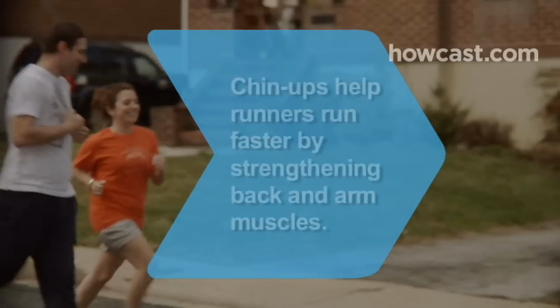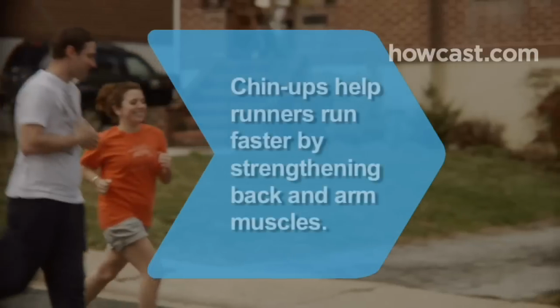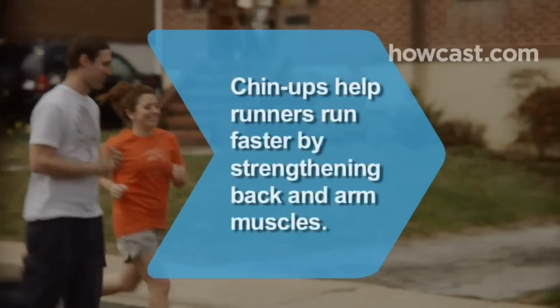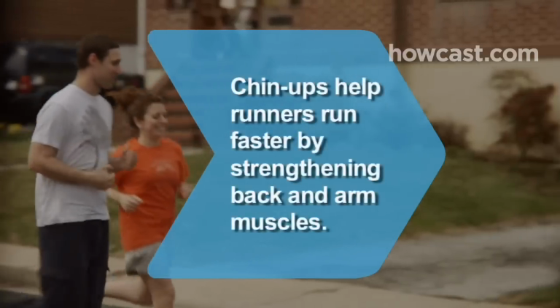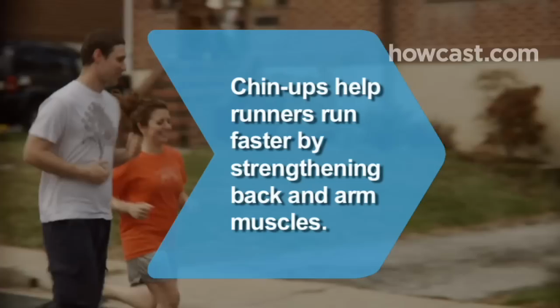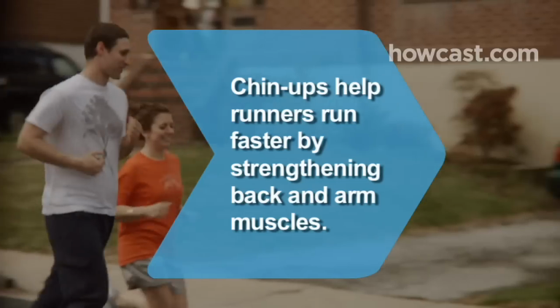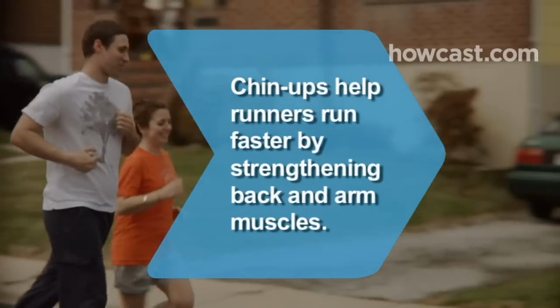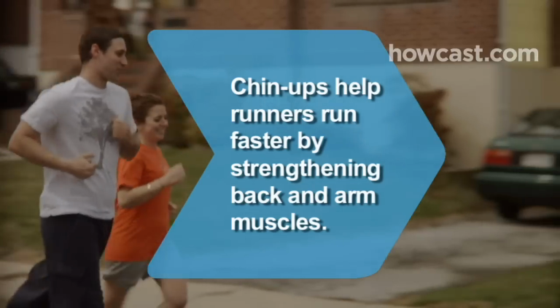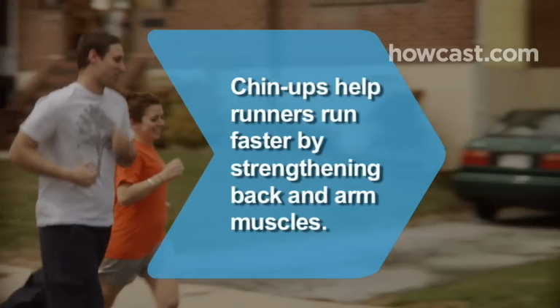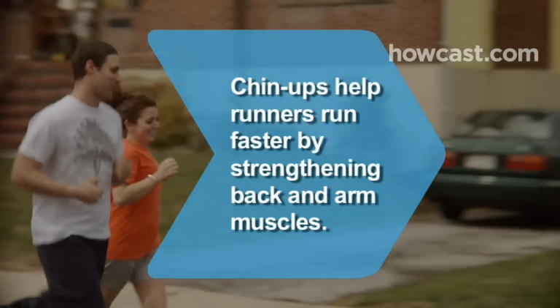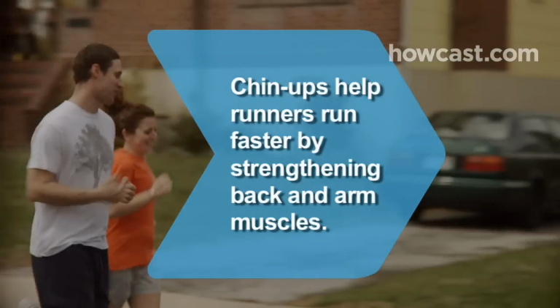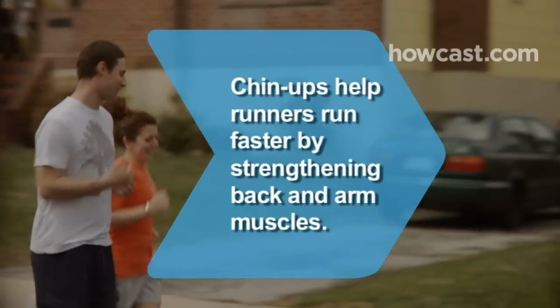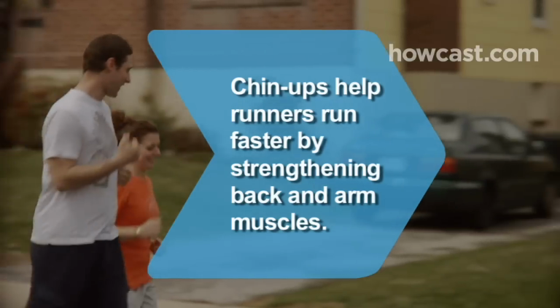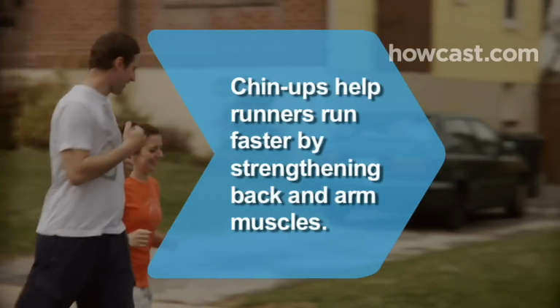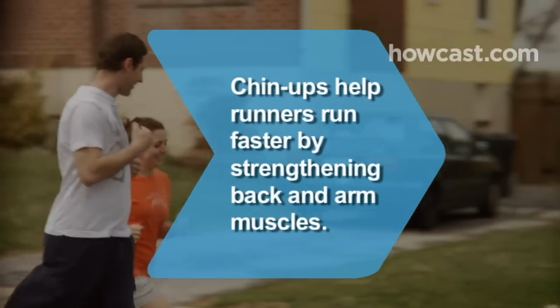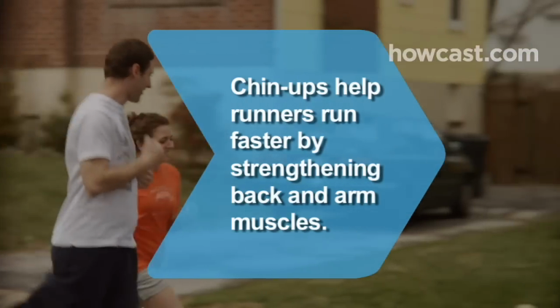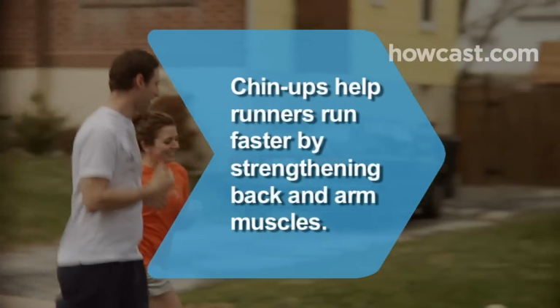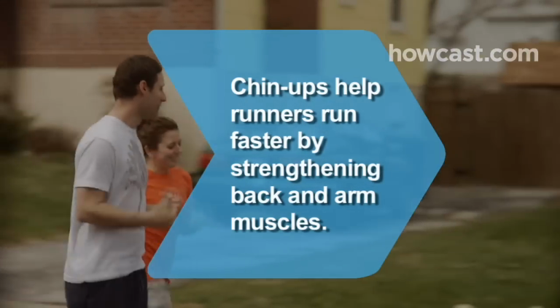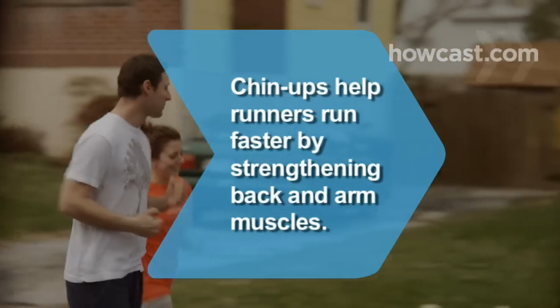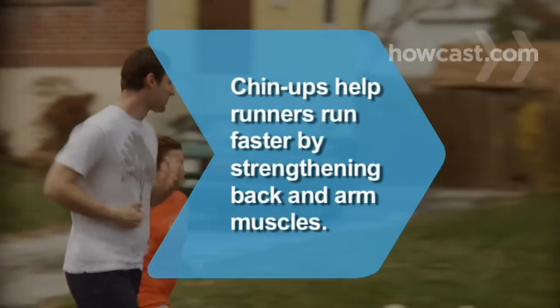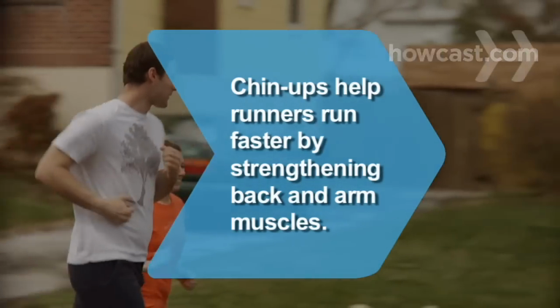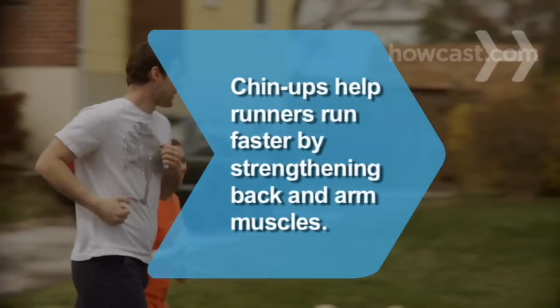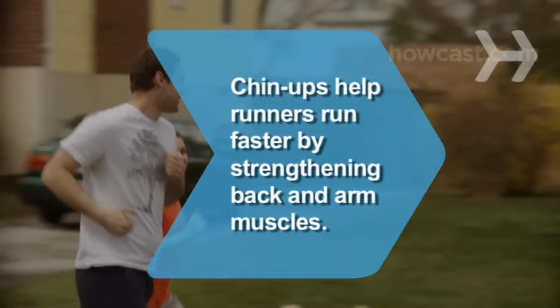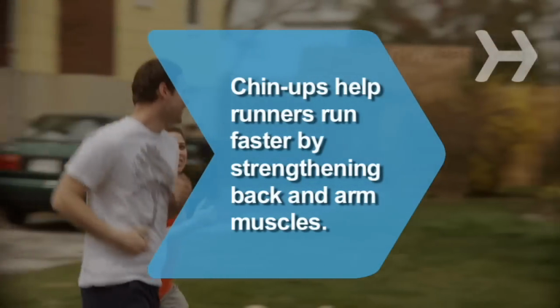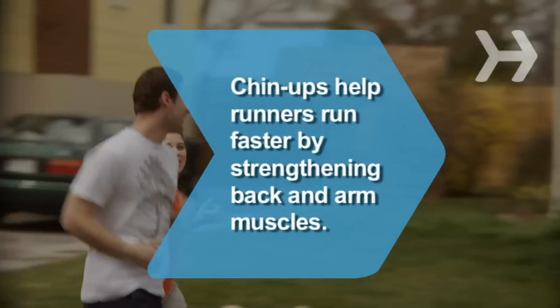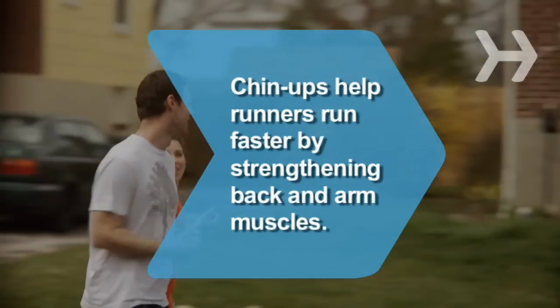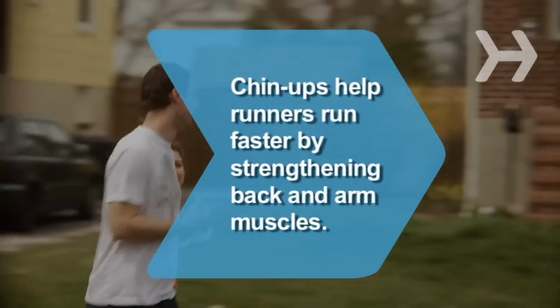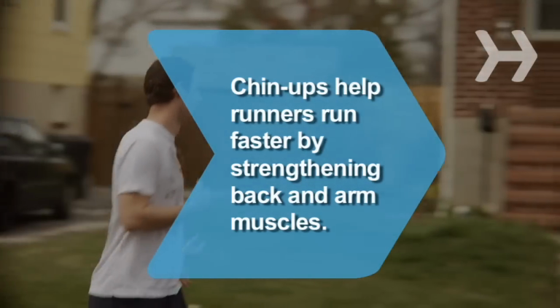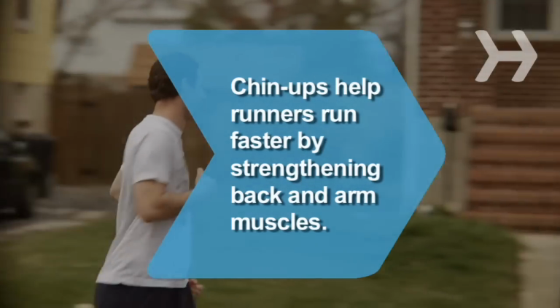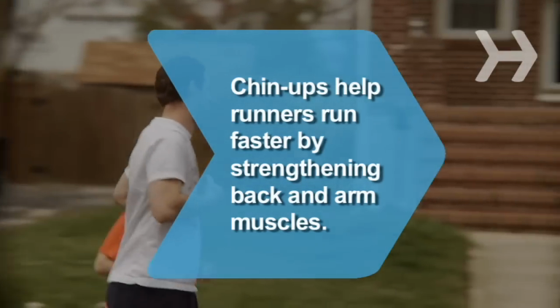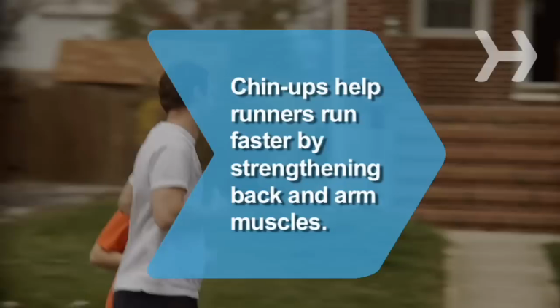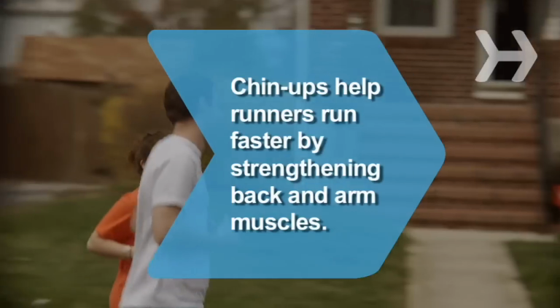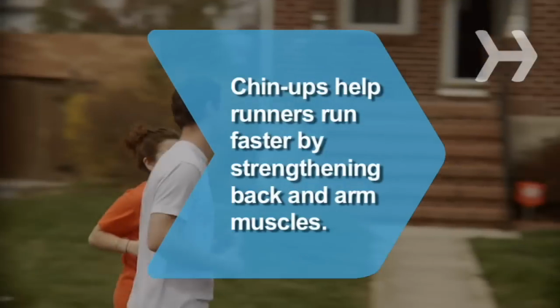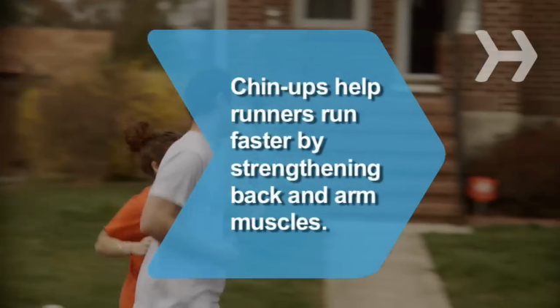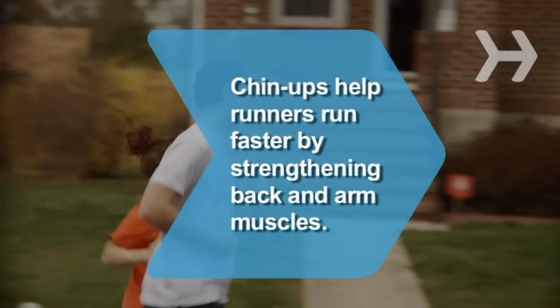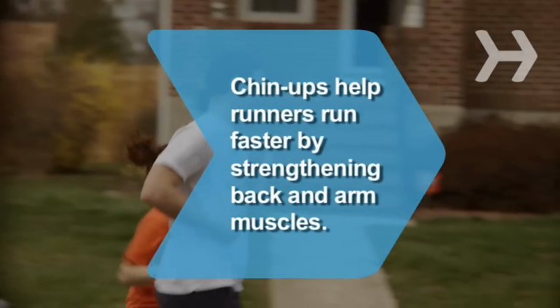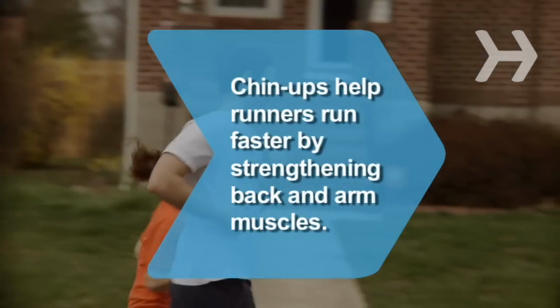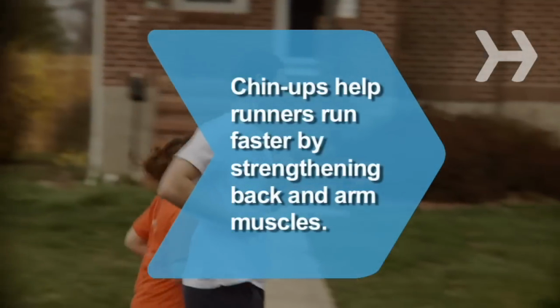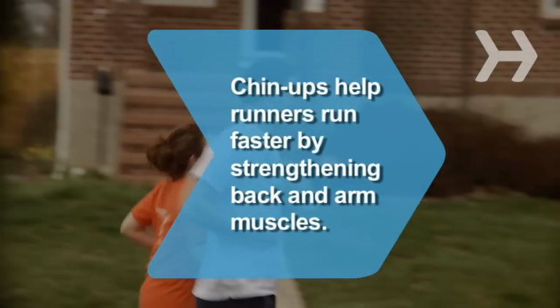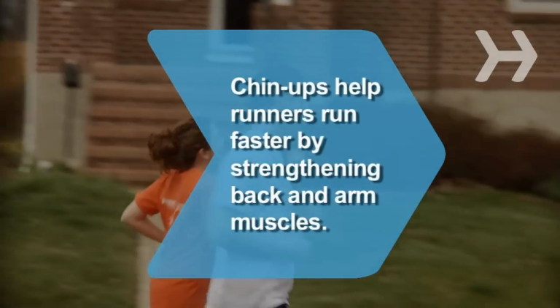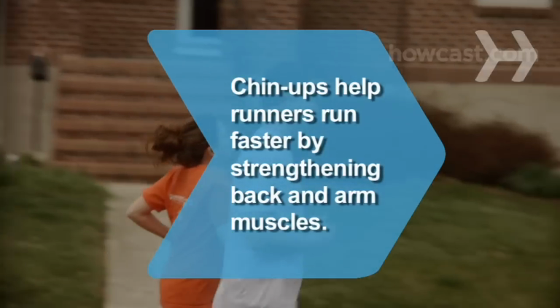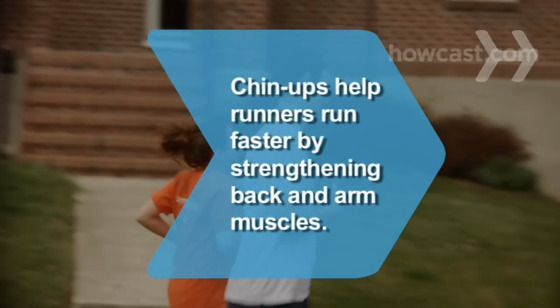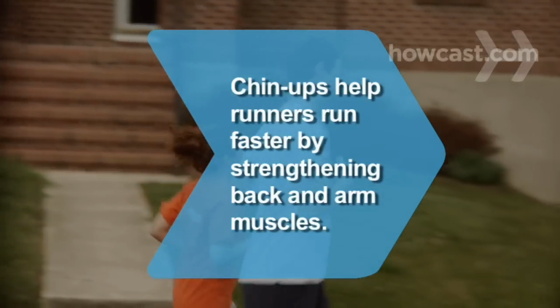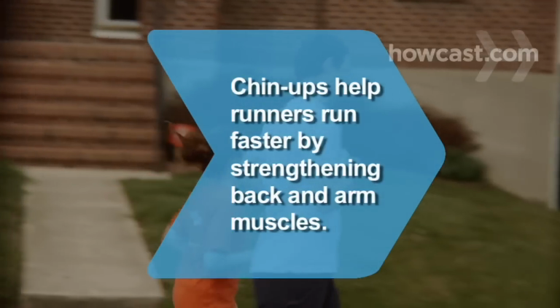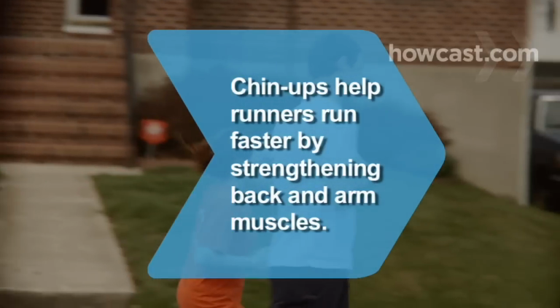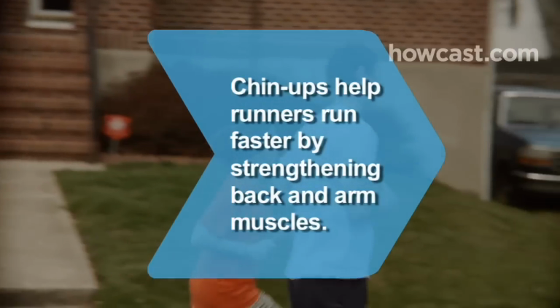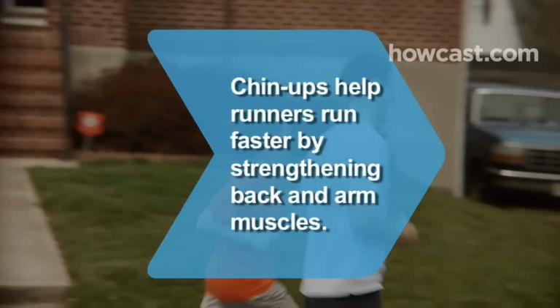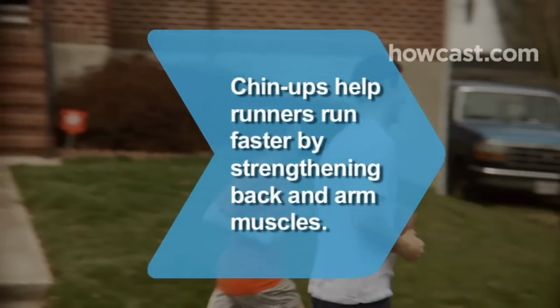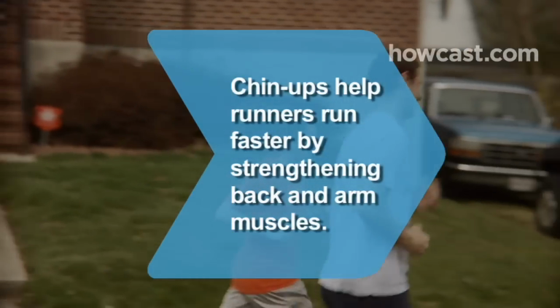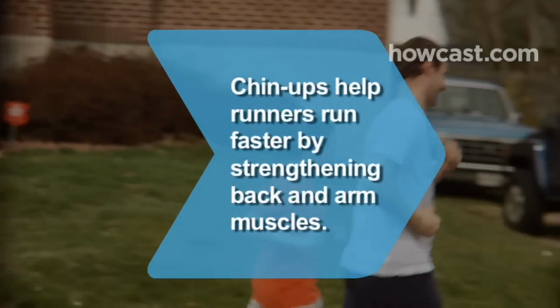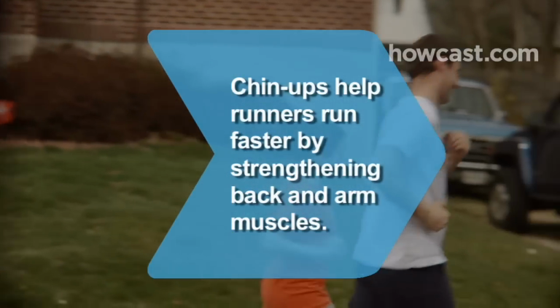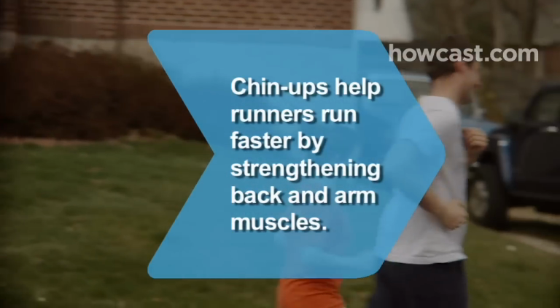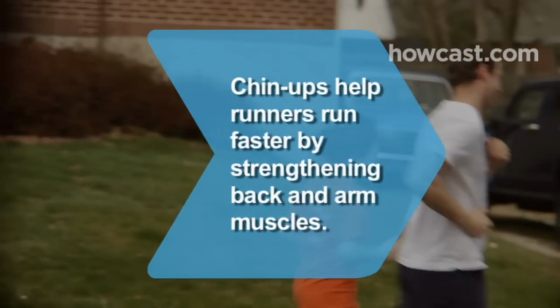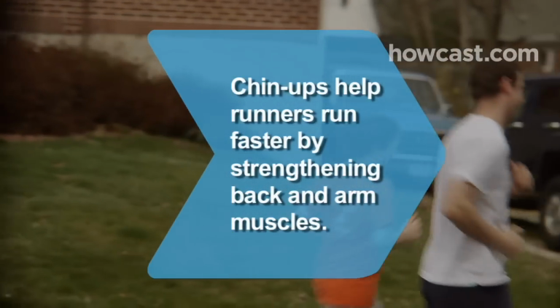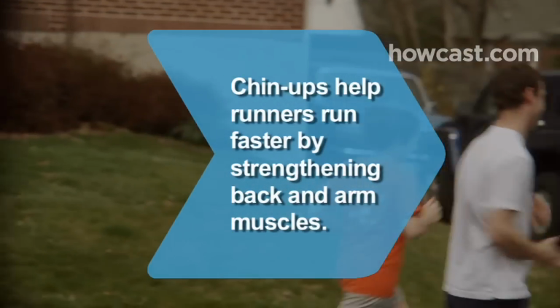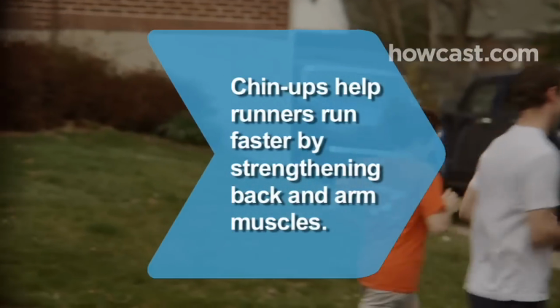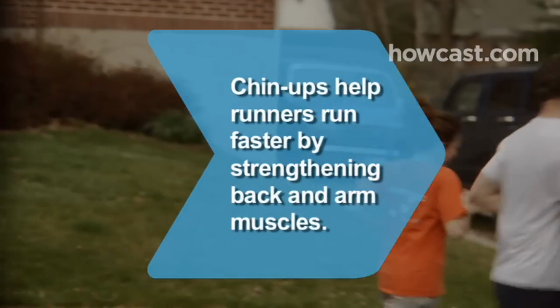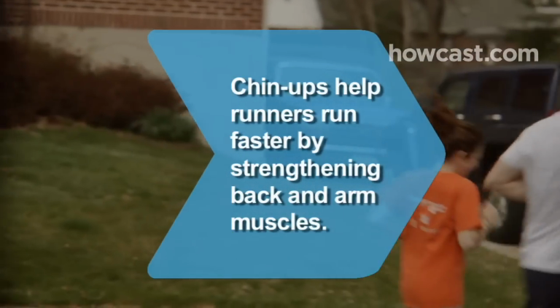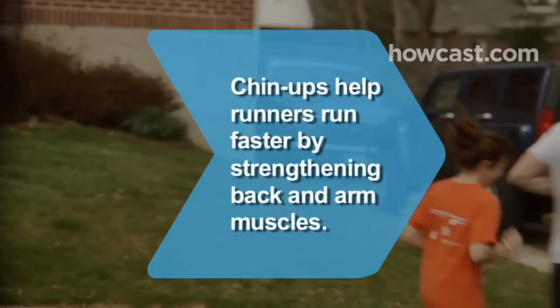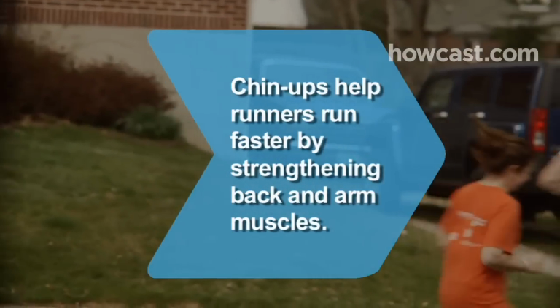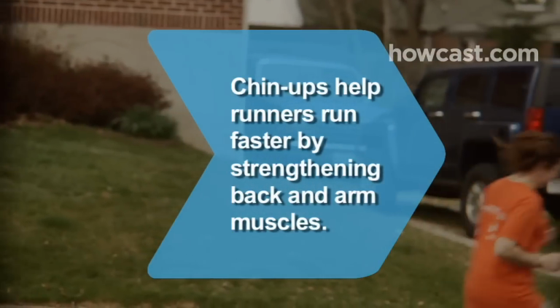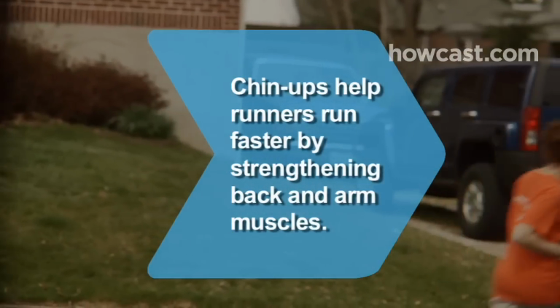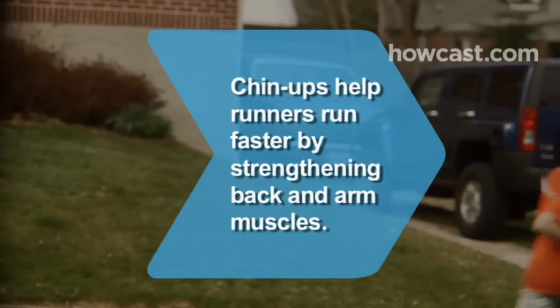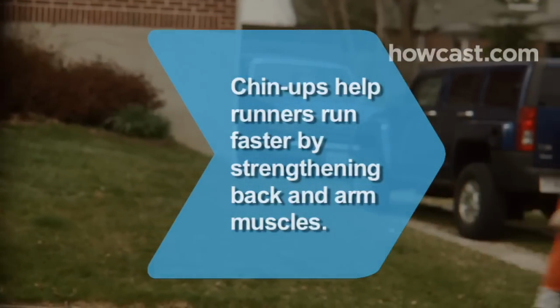Did you know? Chin-ups can help runners increase their speed by strengthening the back and arm muscles they need to propel them through sprints and hill climbing.